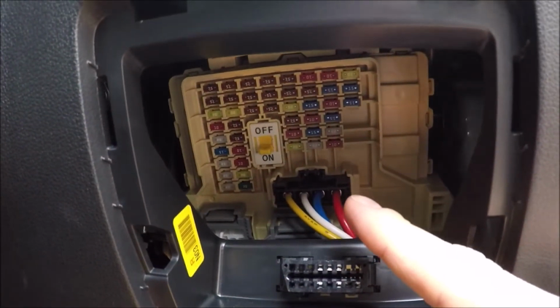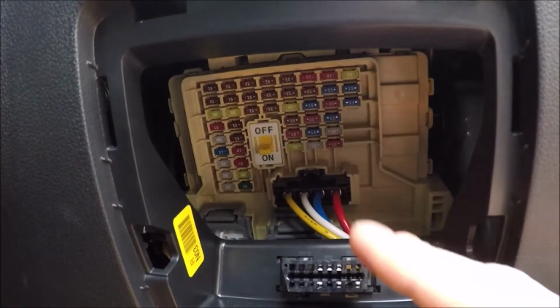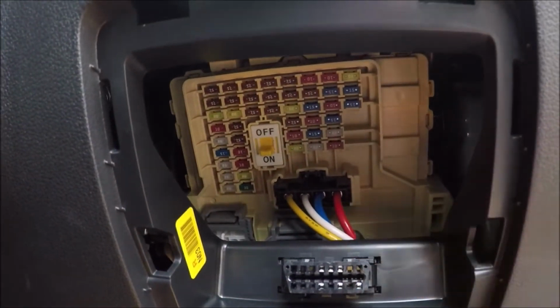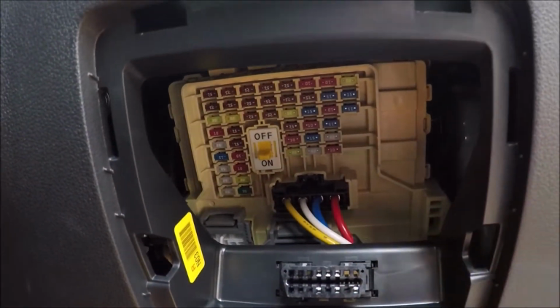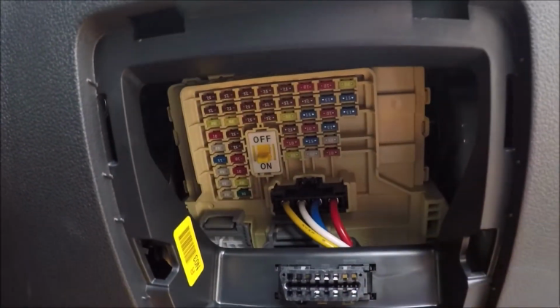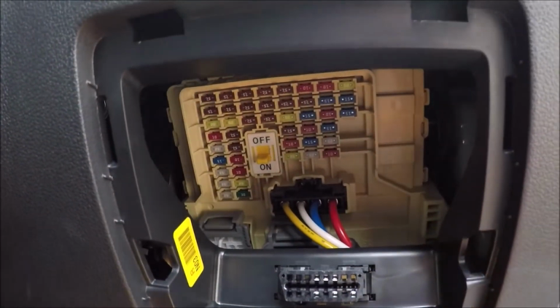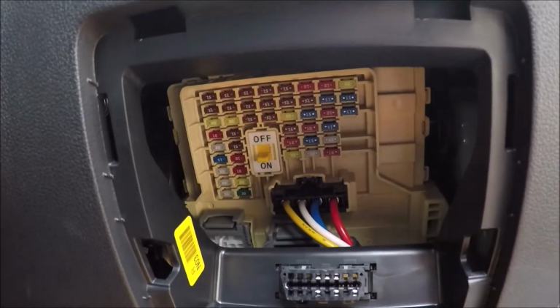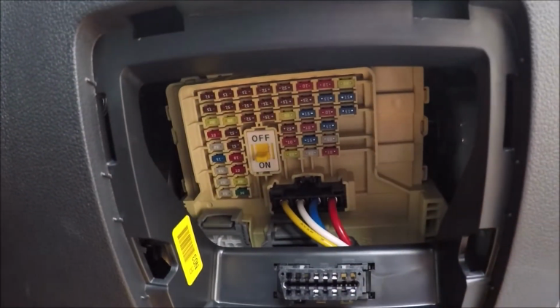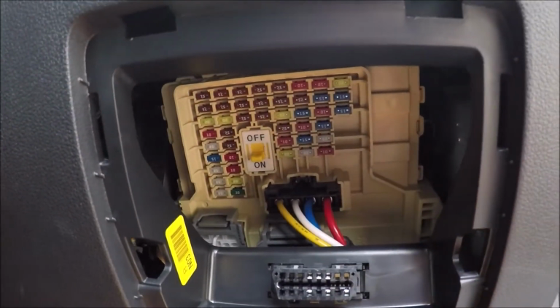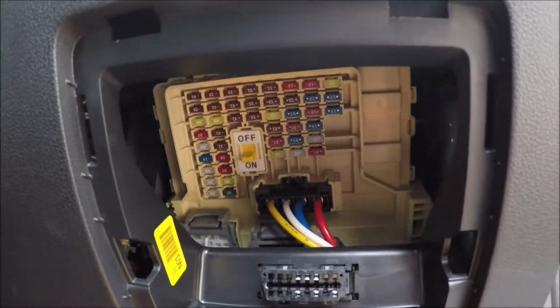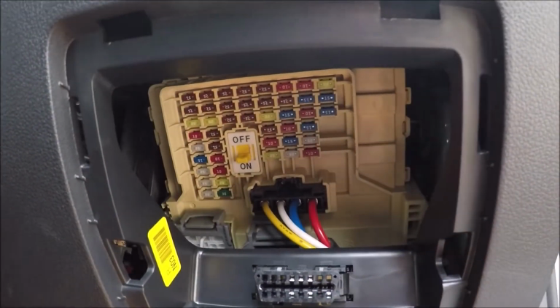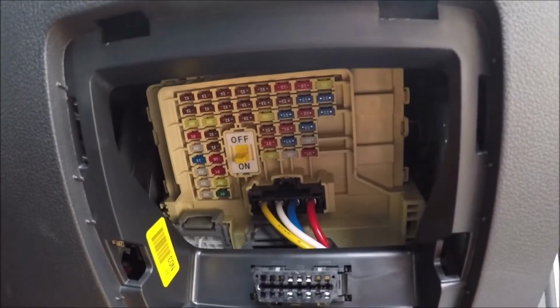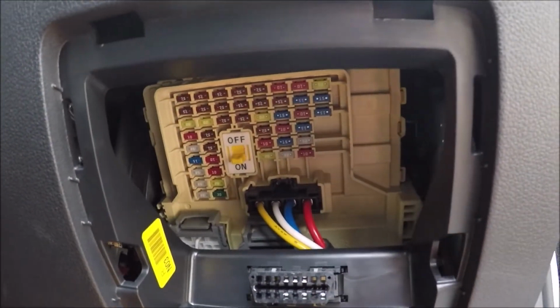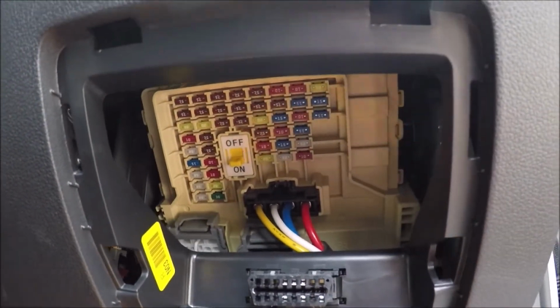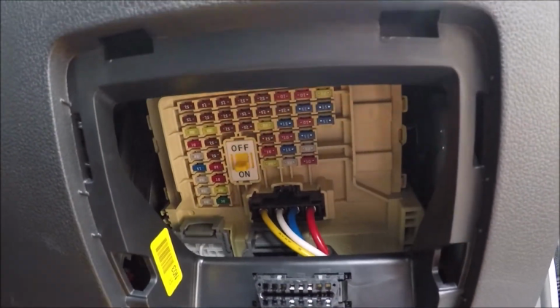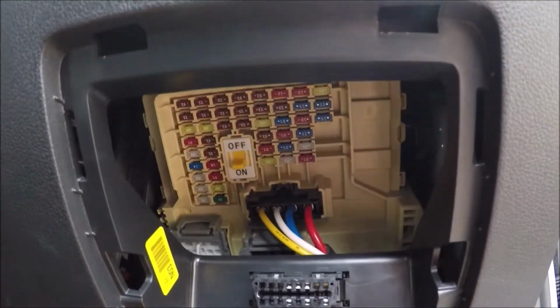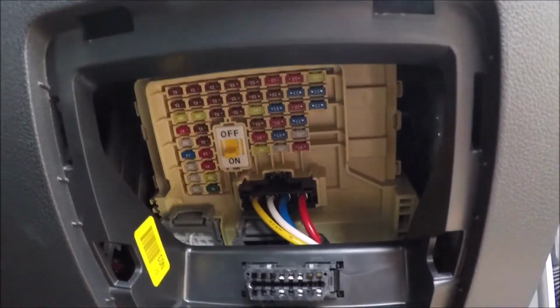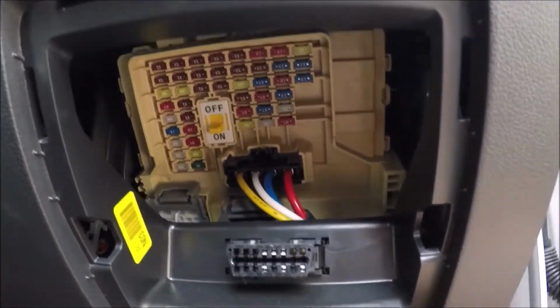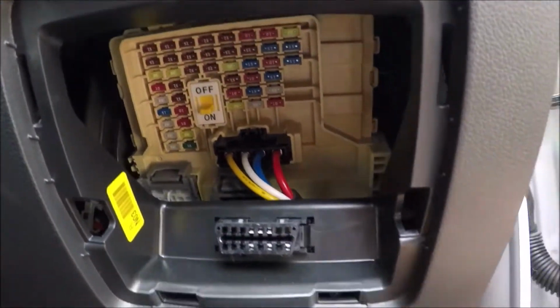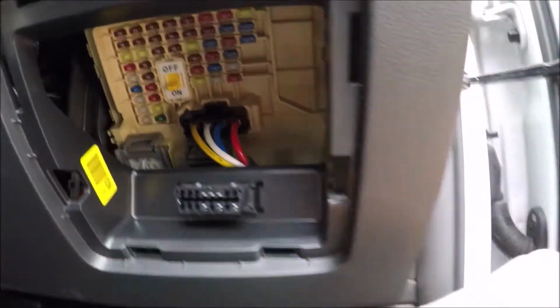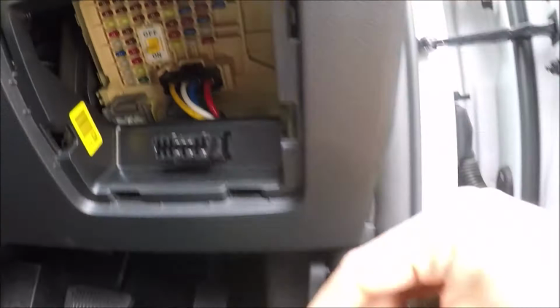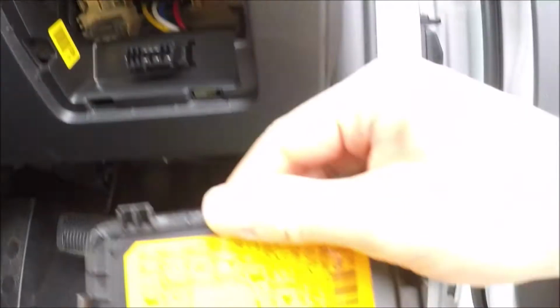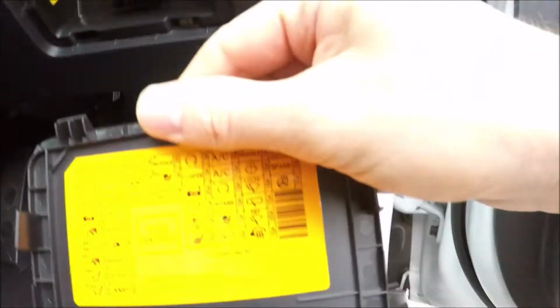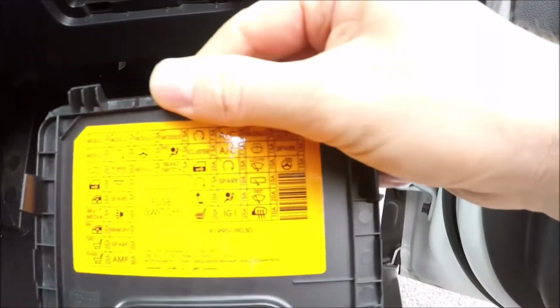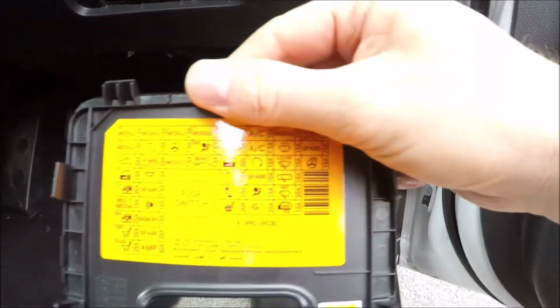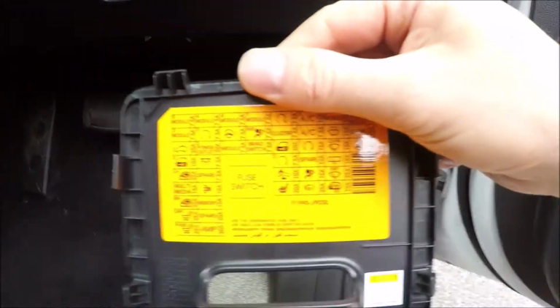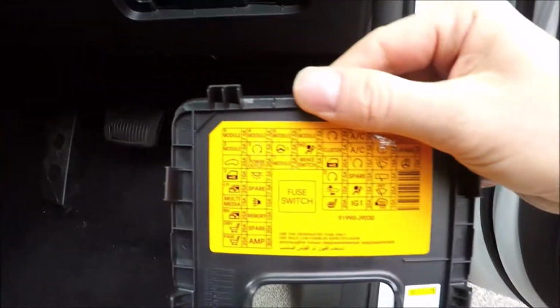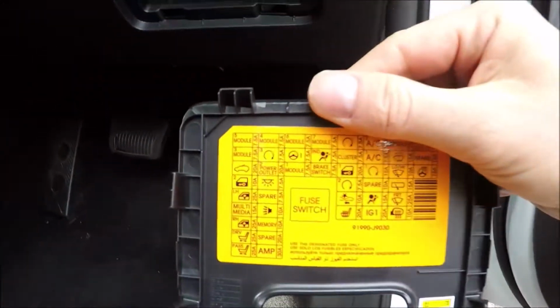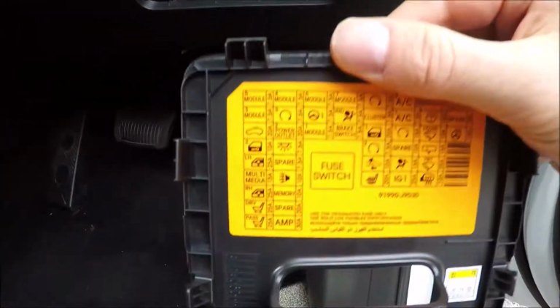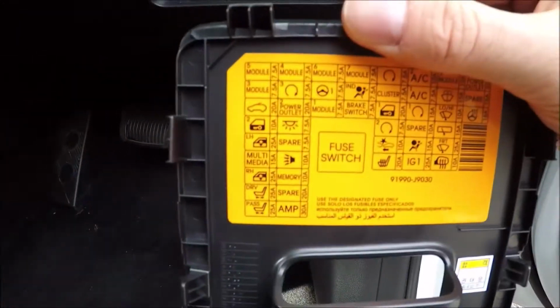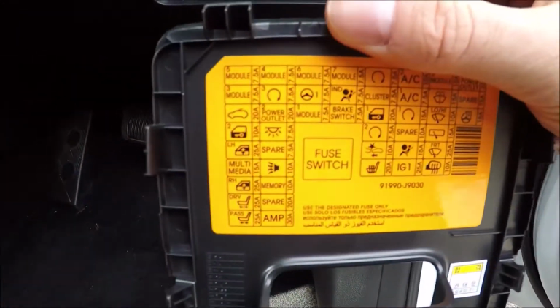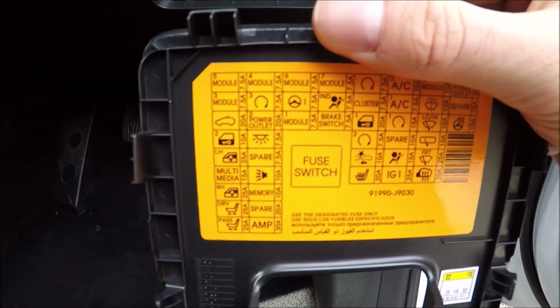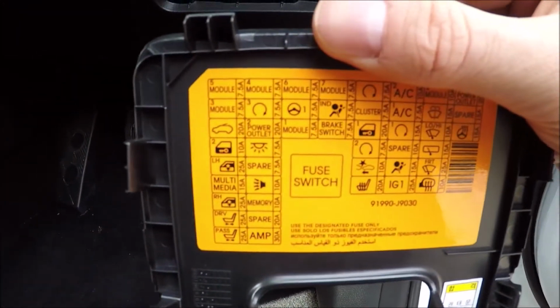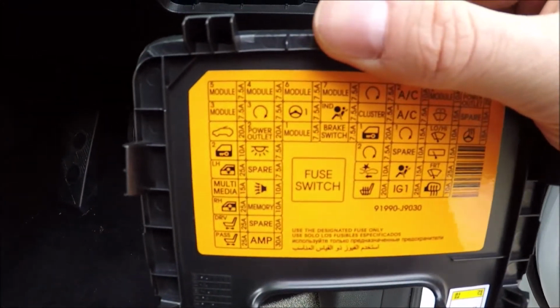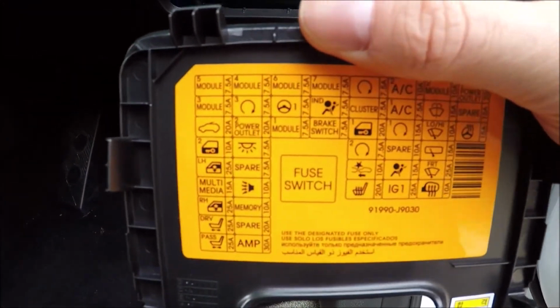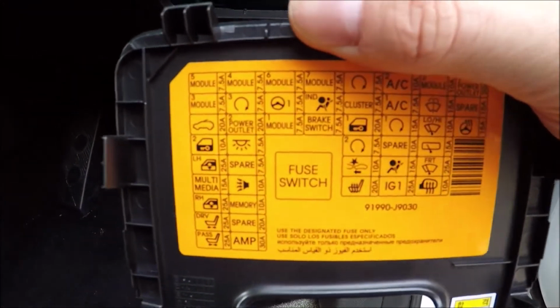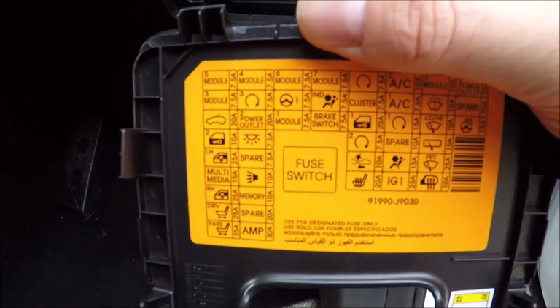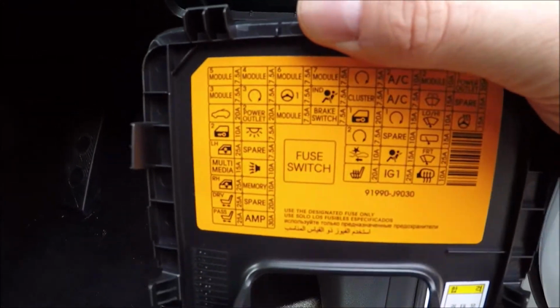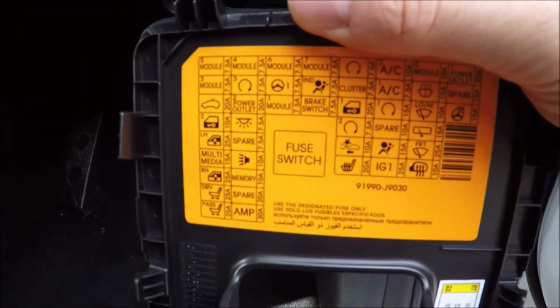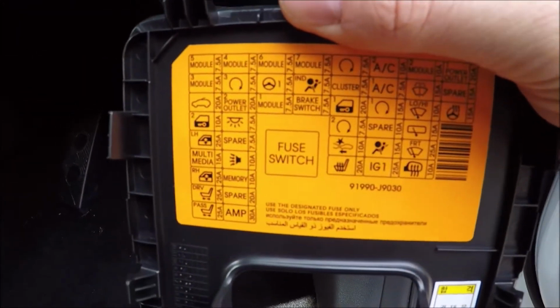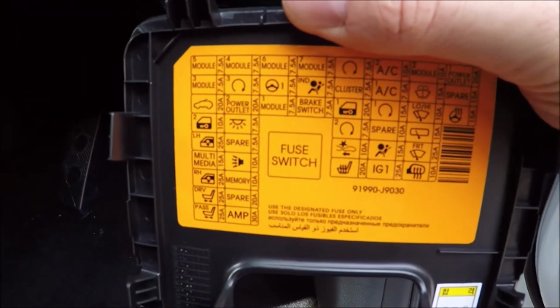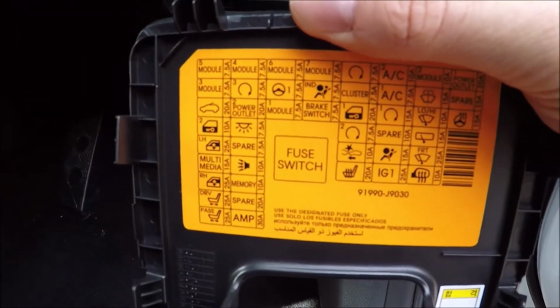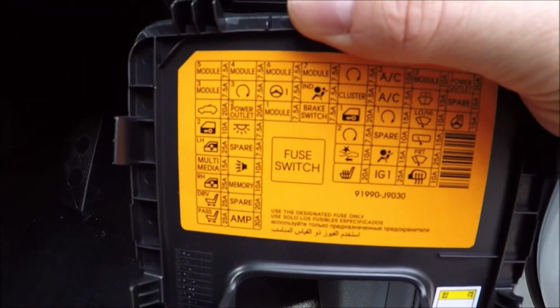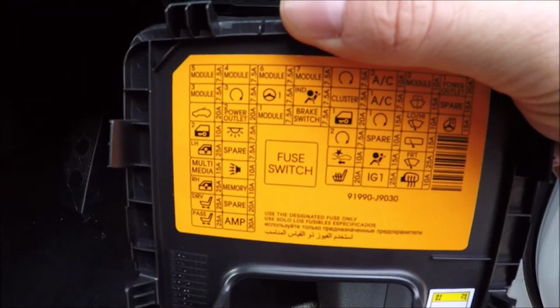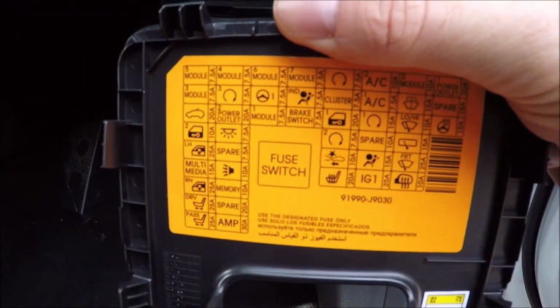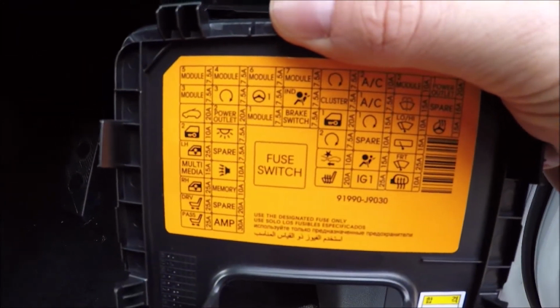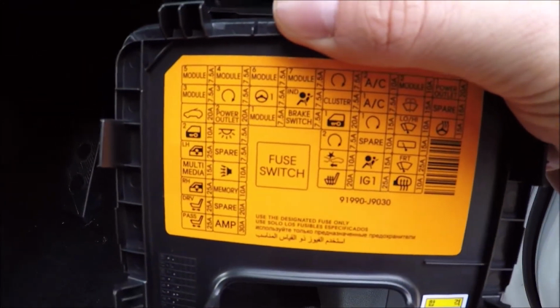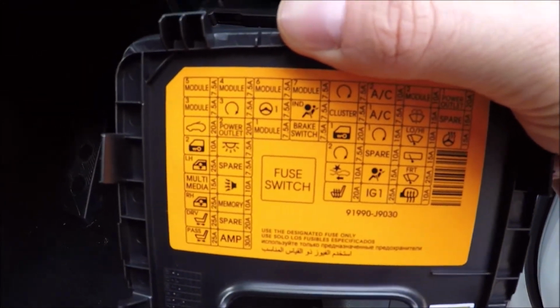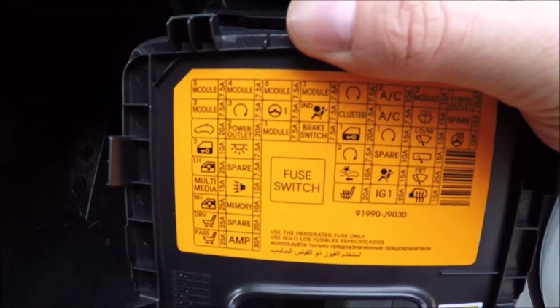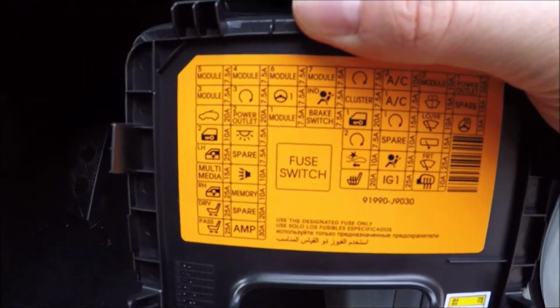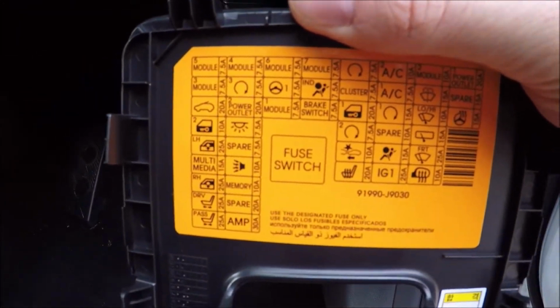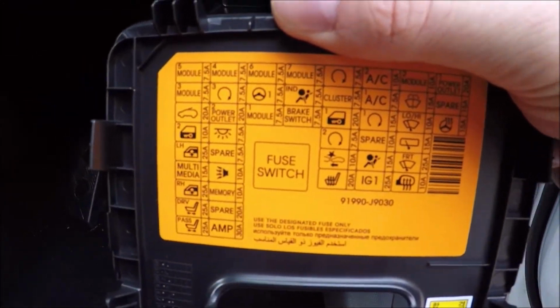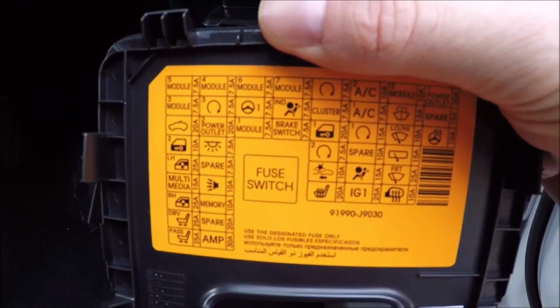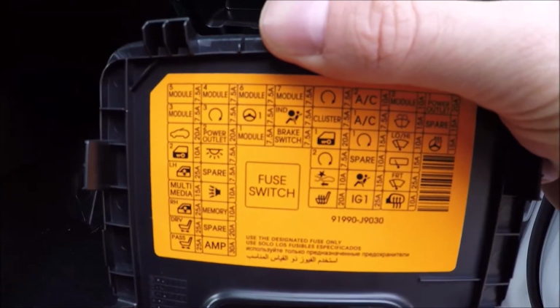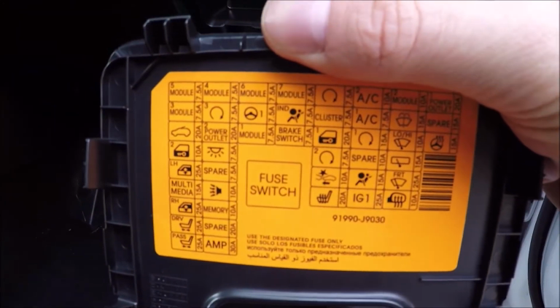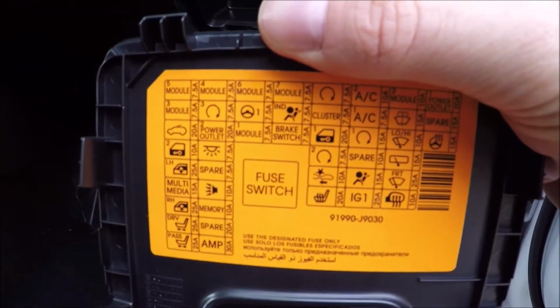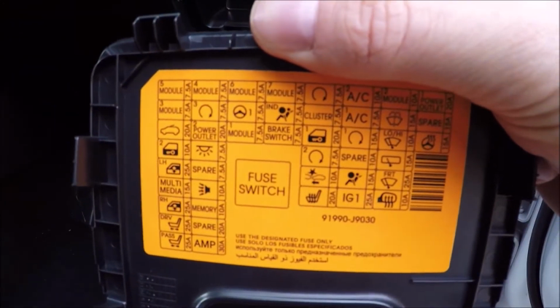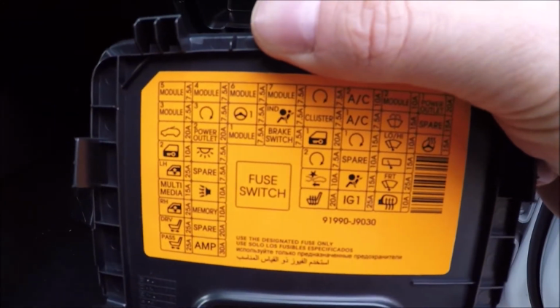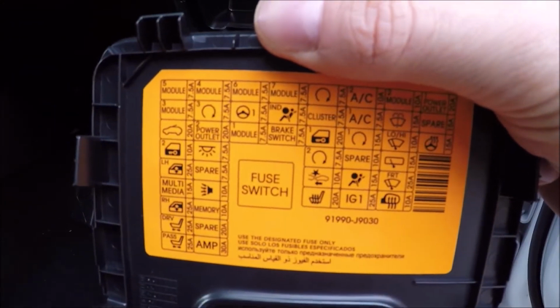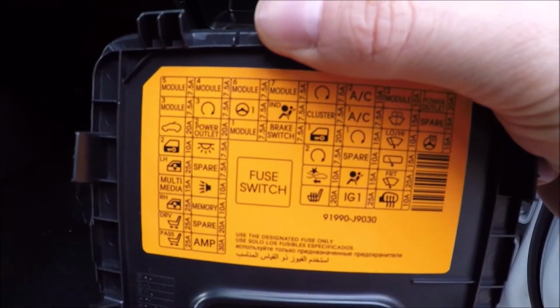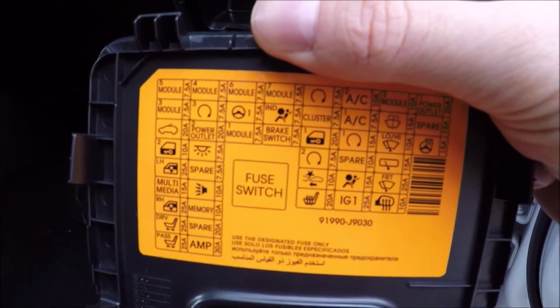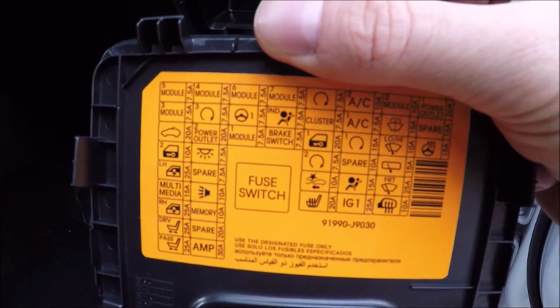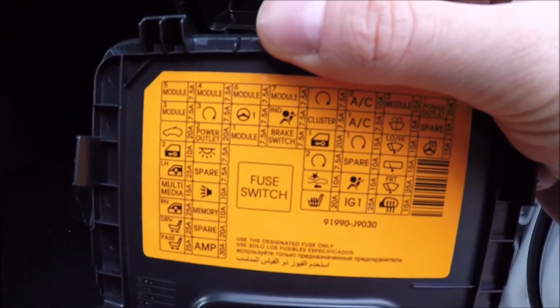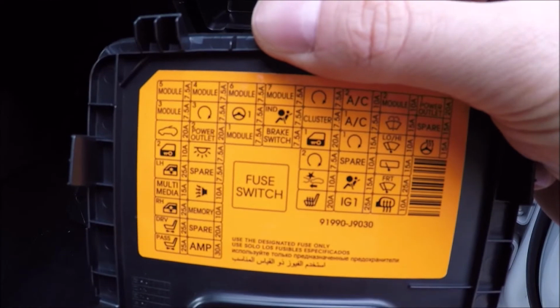On the back of the lid it actually shows you the fuse locations, but I'll now put up the fuse diagram.